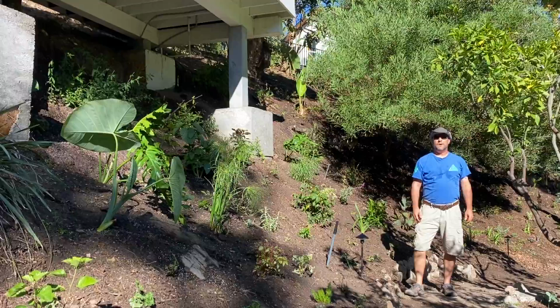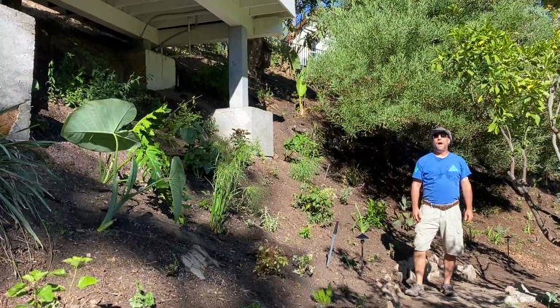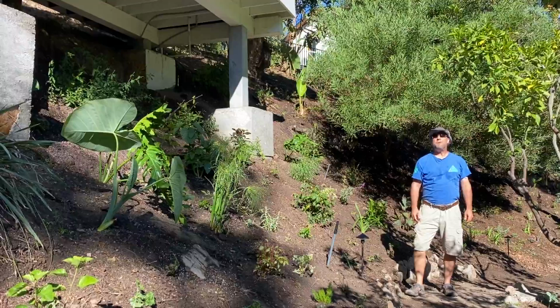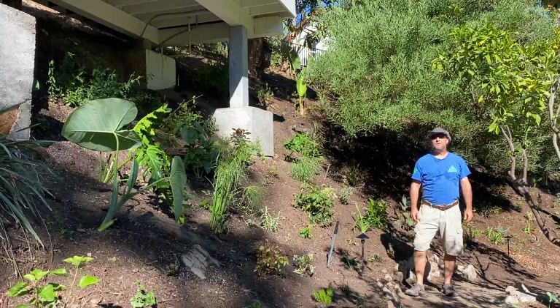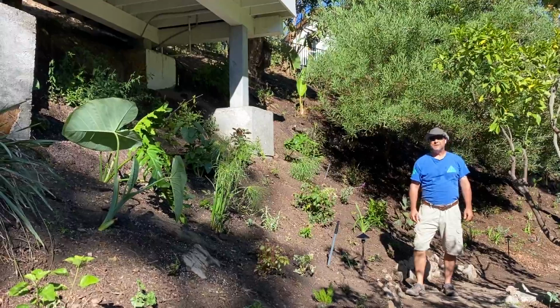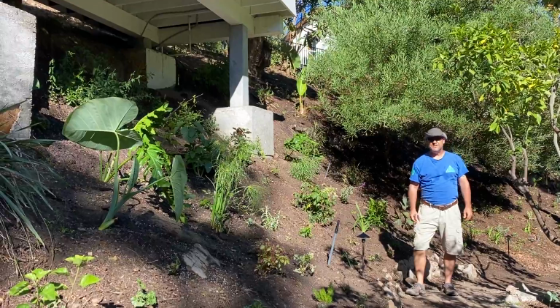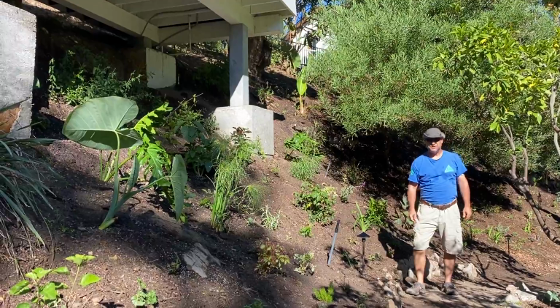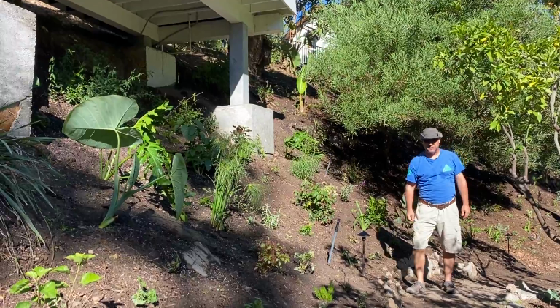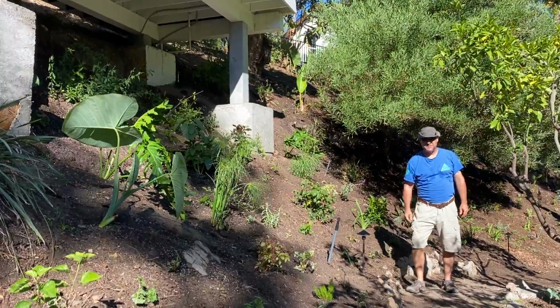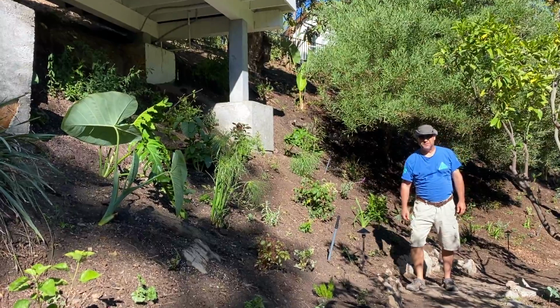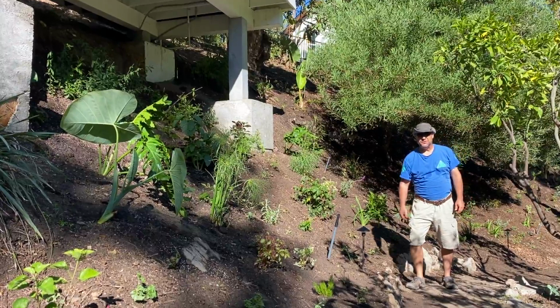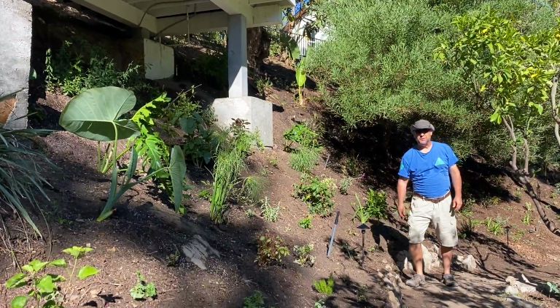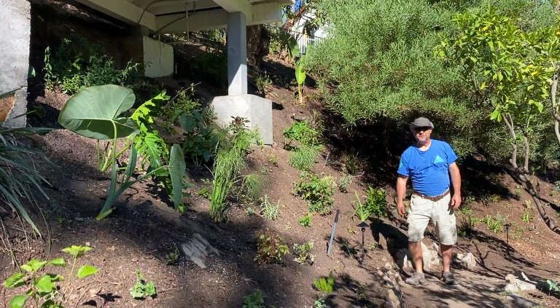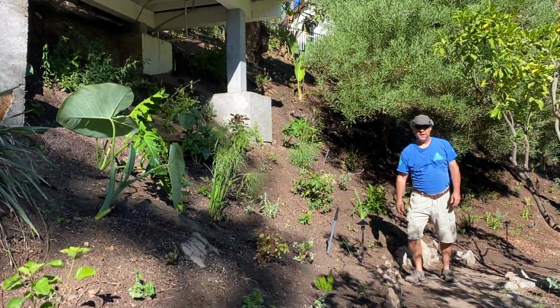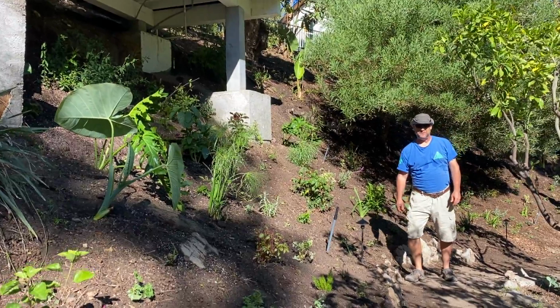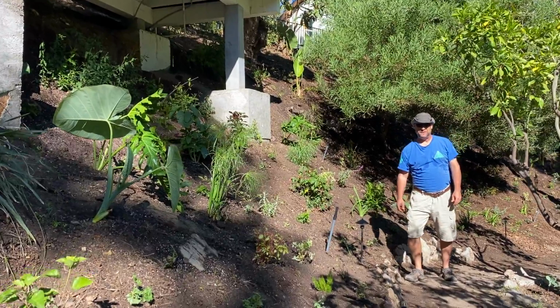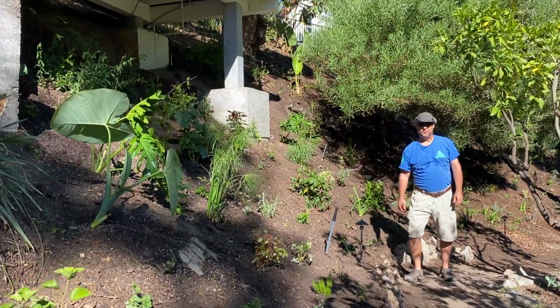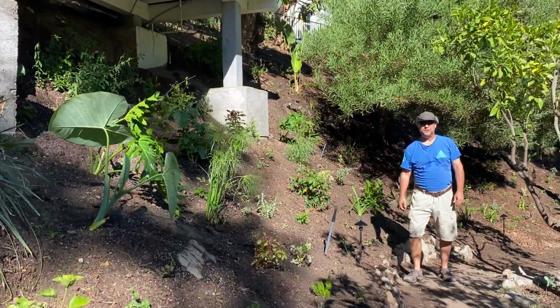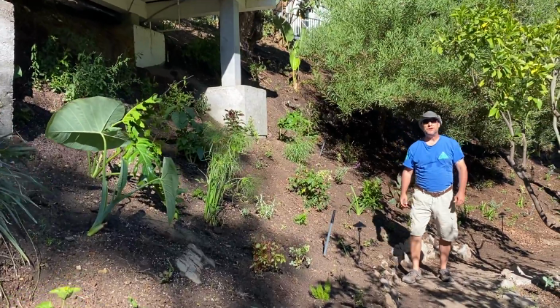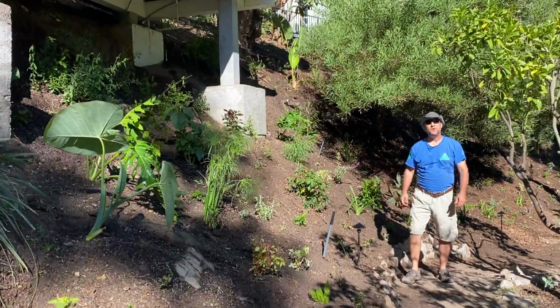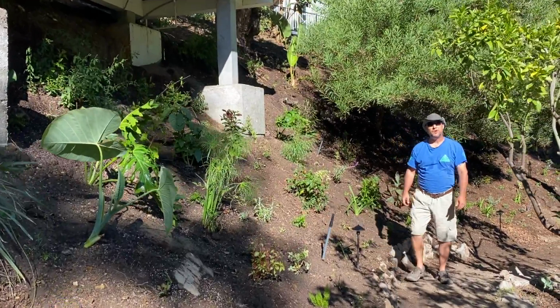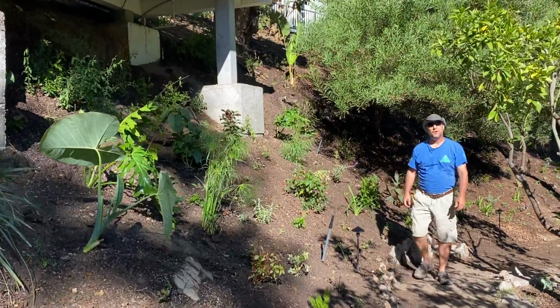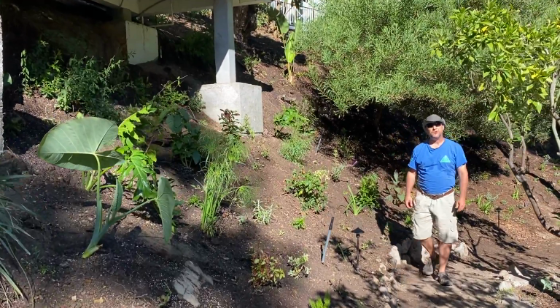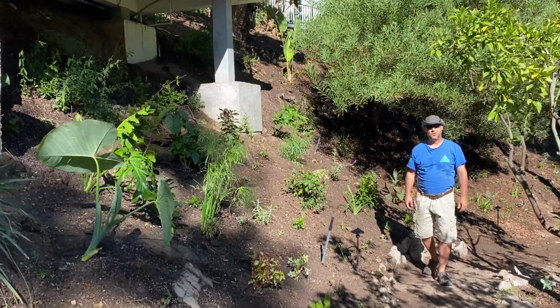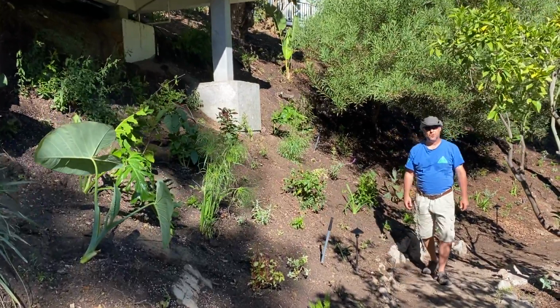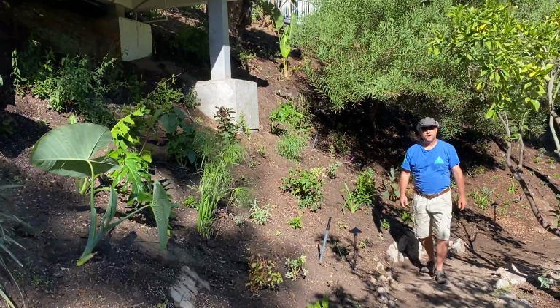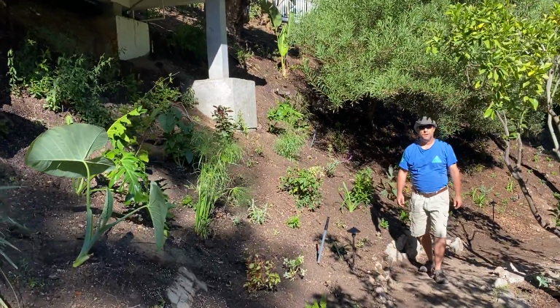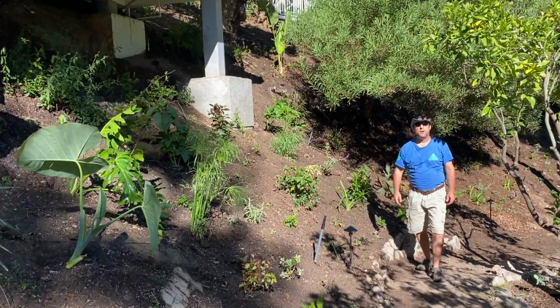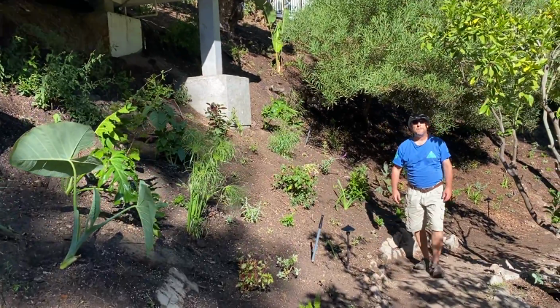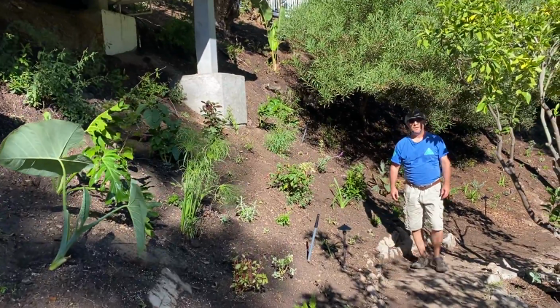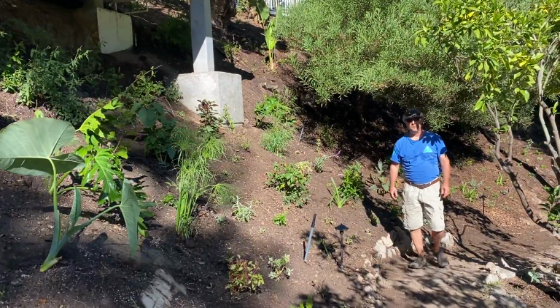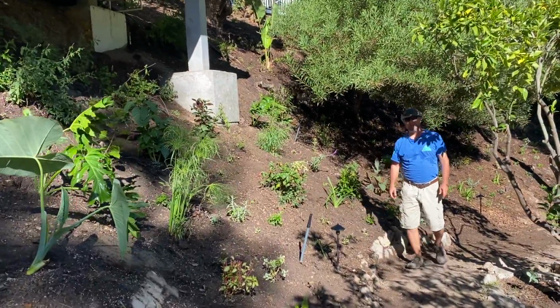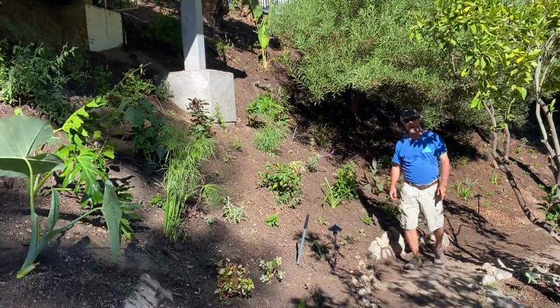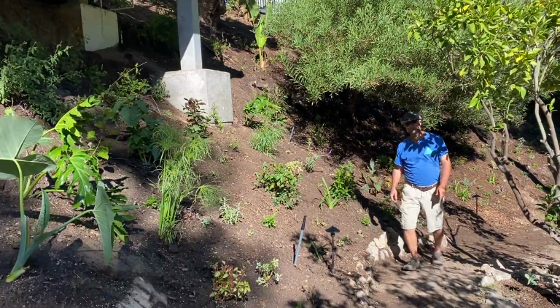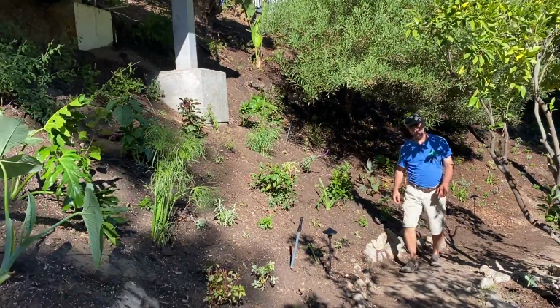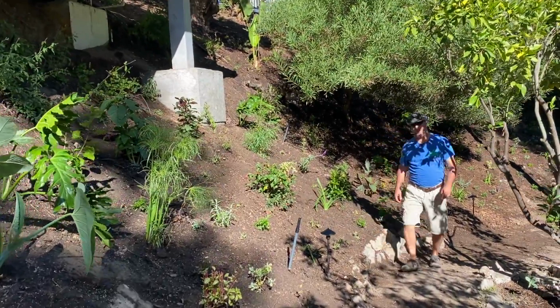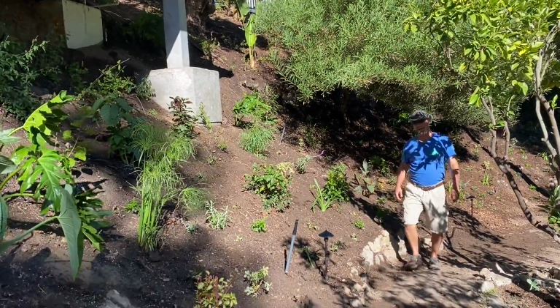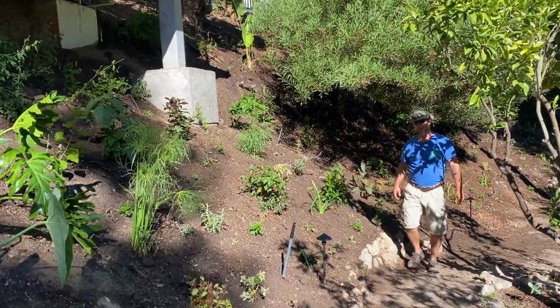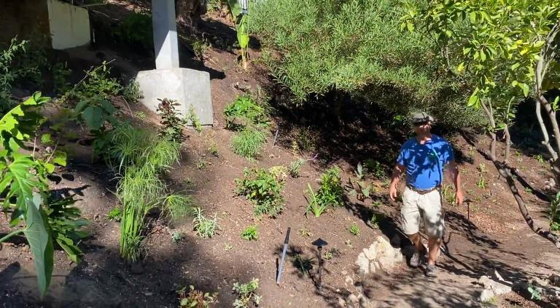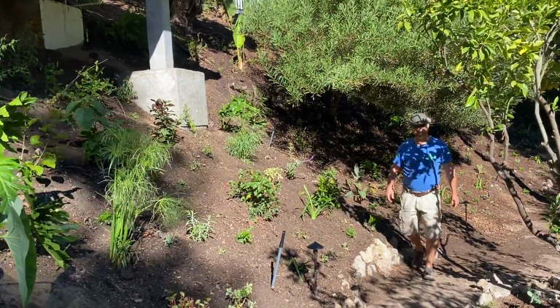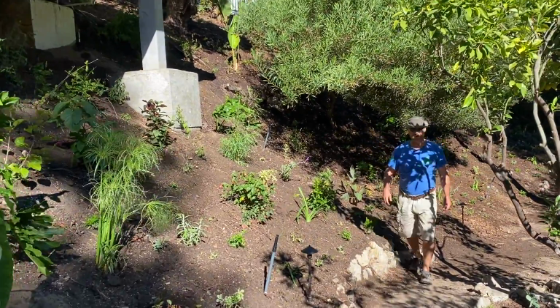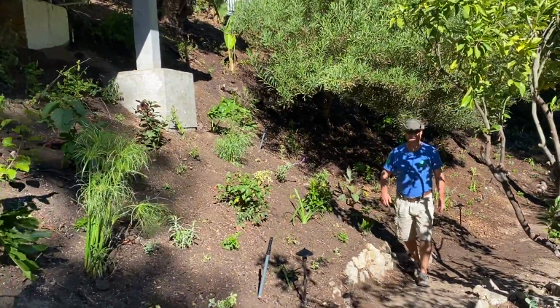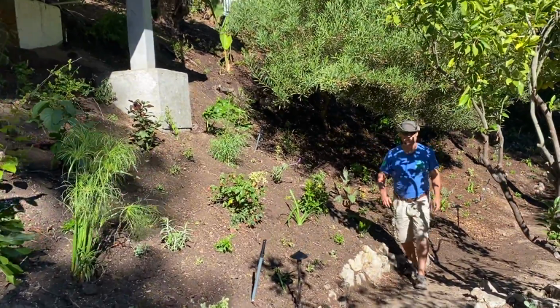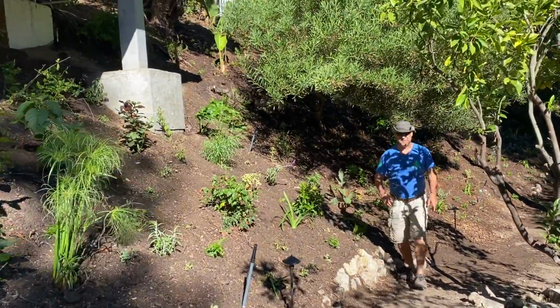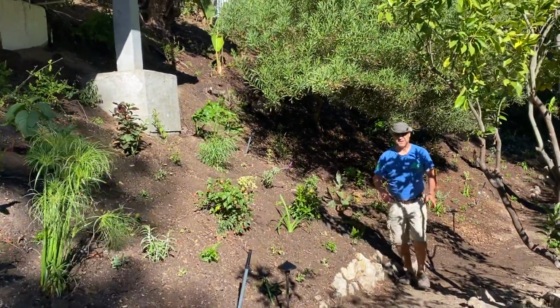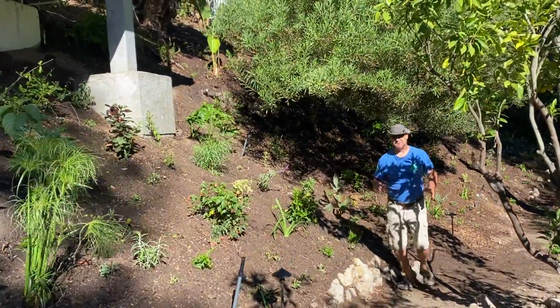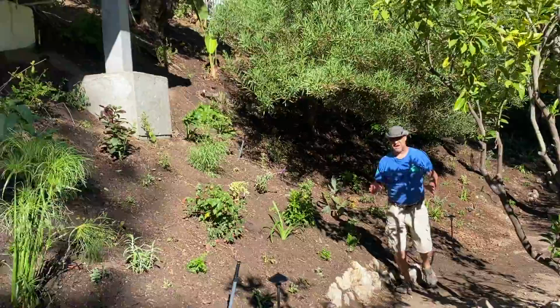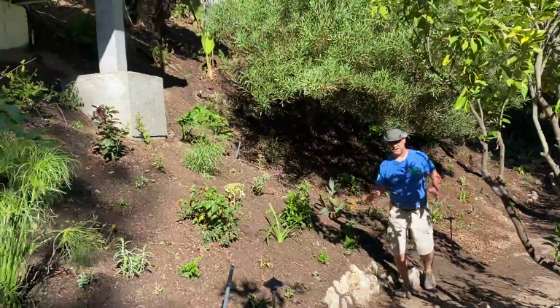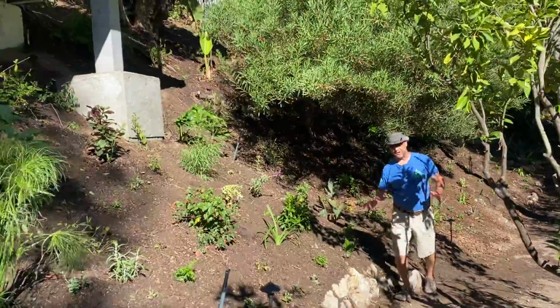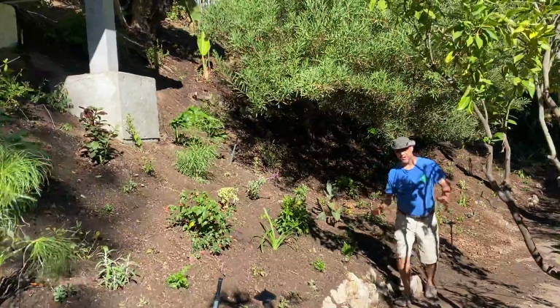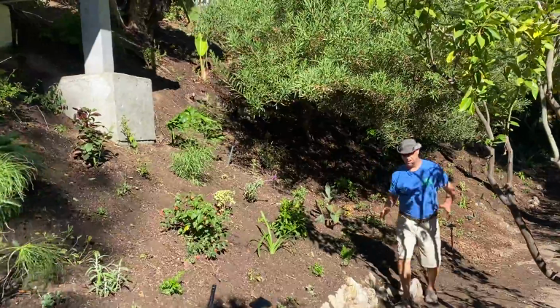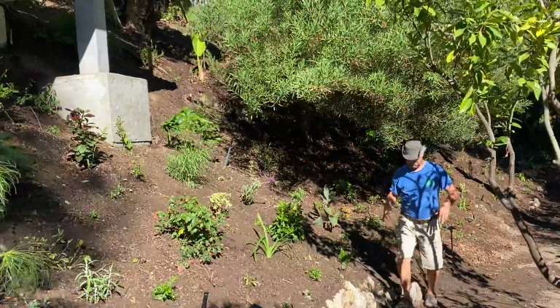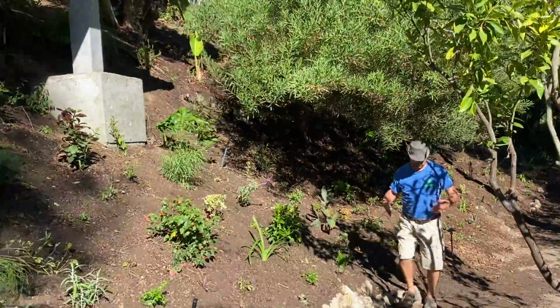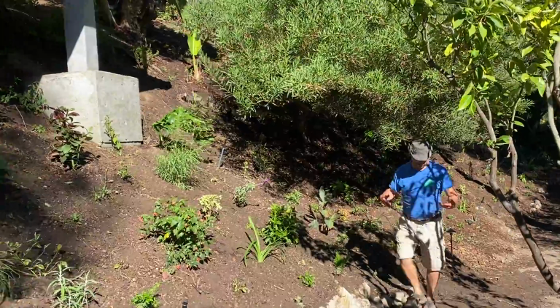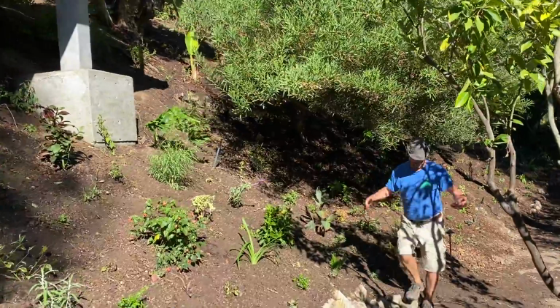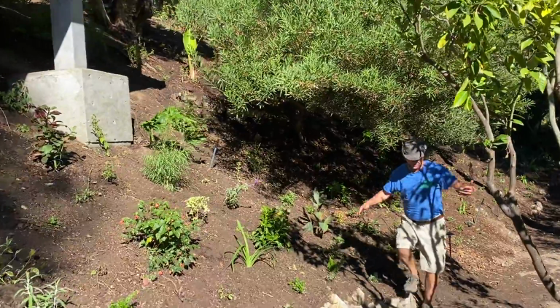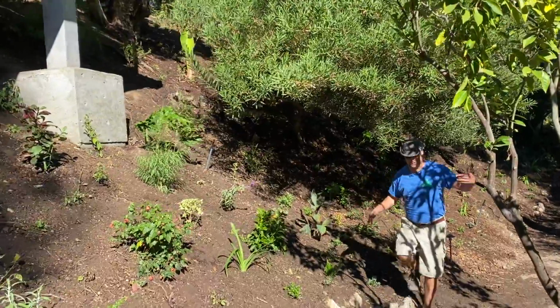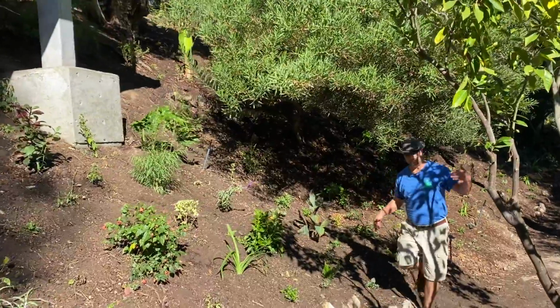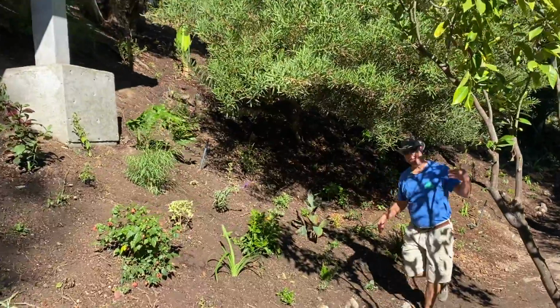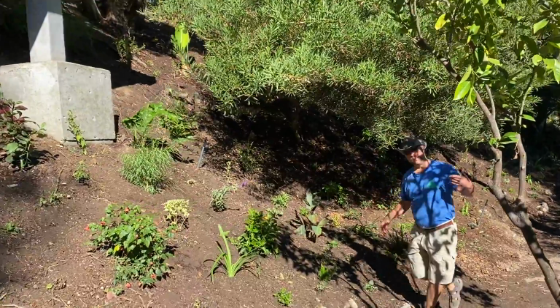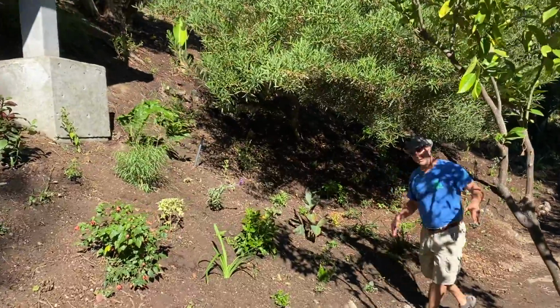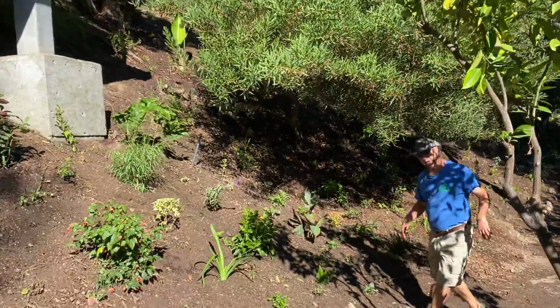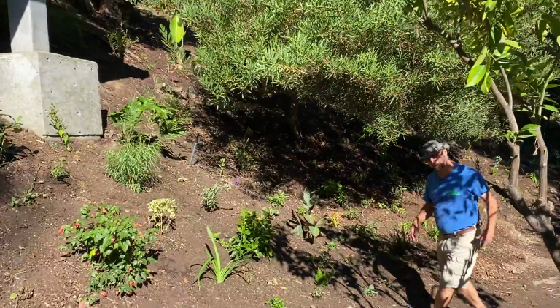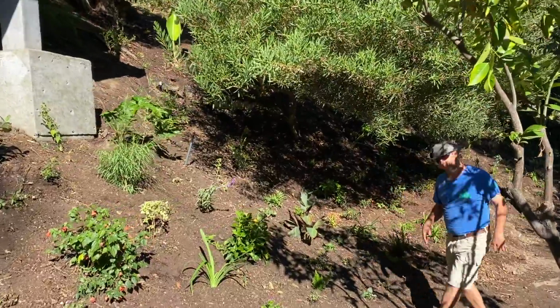Hi my friends, this is James here with Dreamscapes. I want to take you on a quick tour of our Malibu Pond in Paradise project that's been expanding over the years that we've been working here.